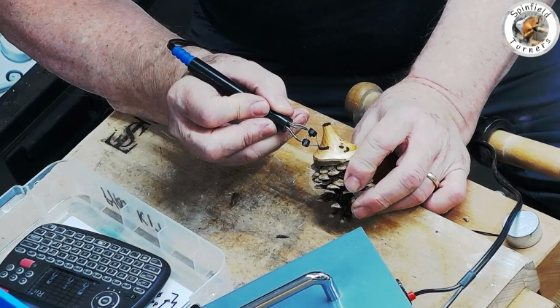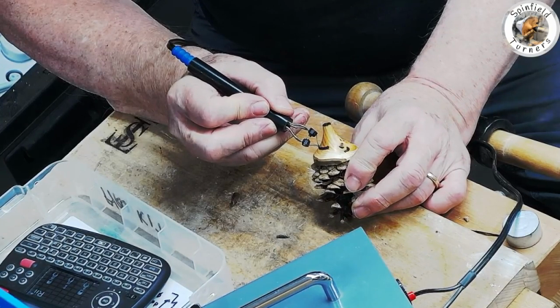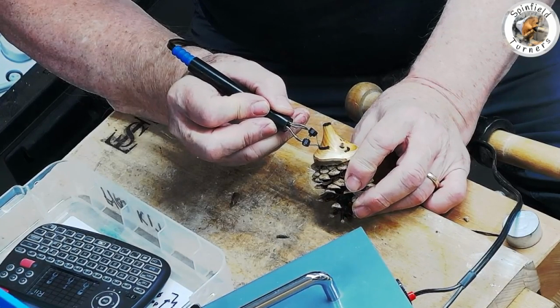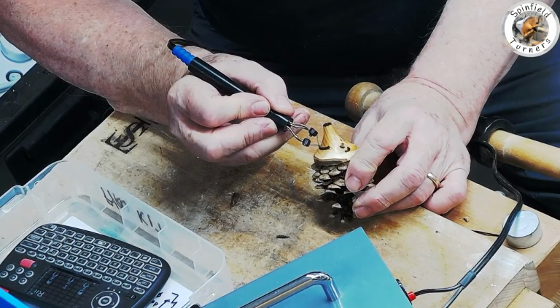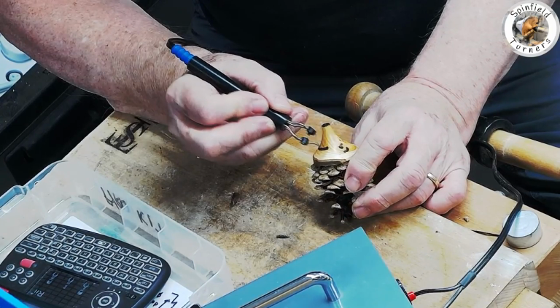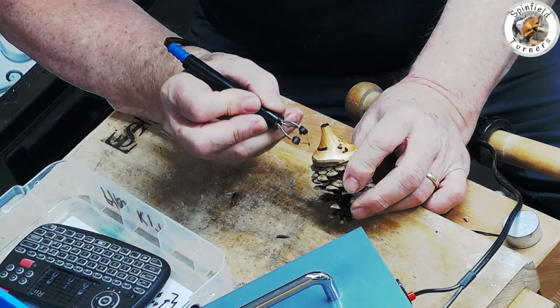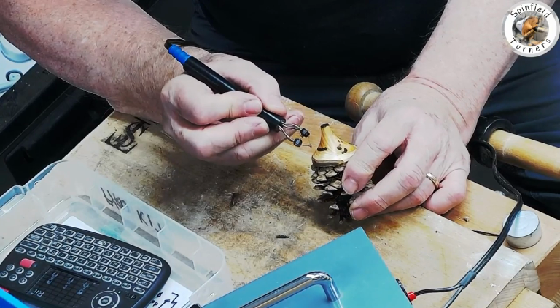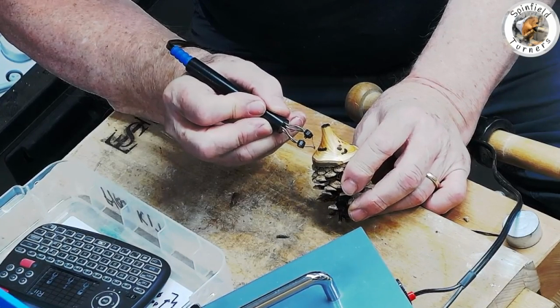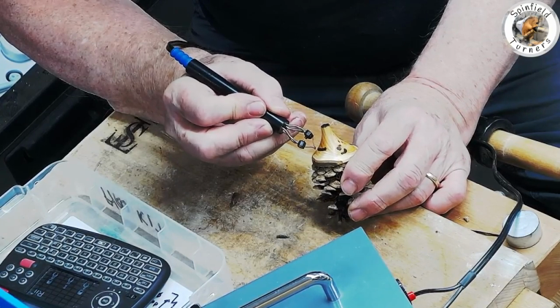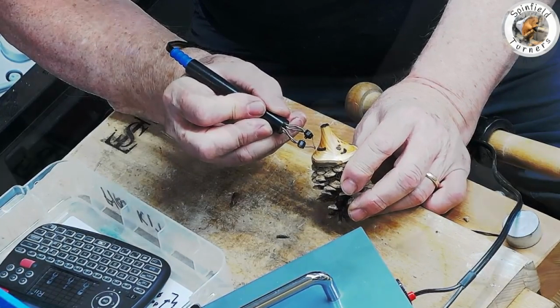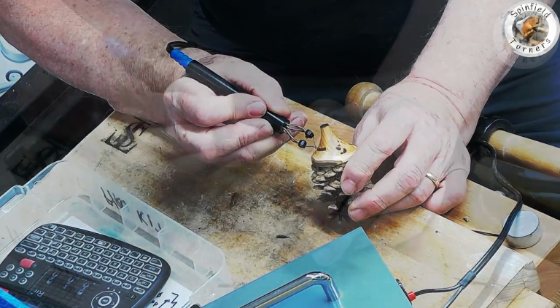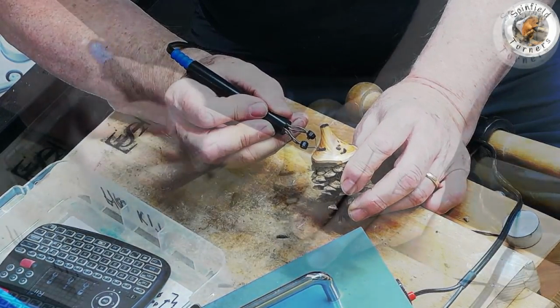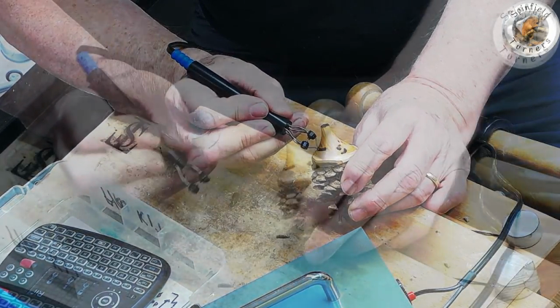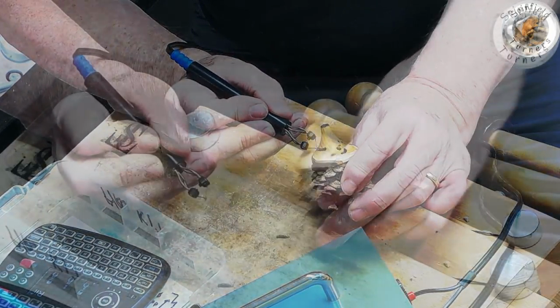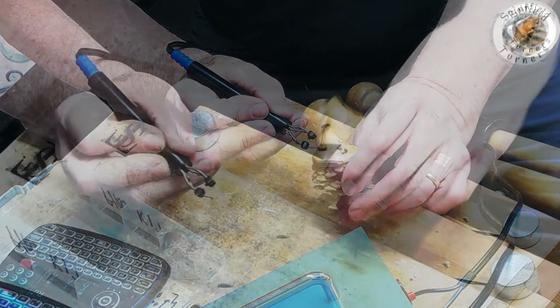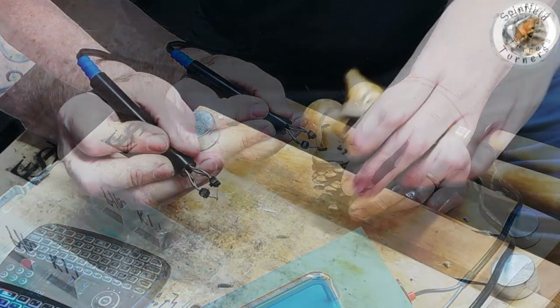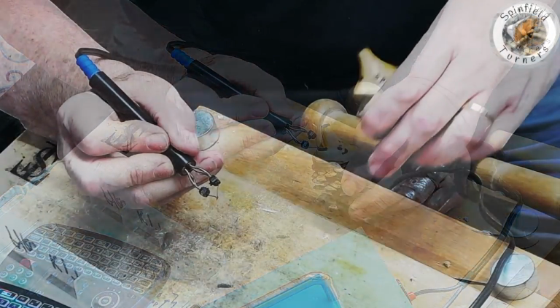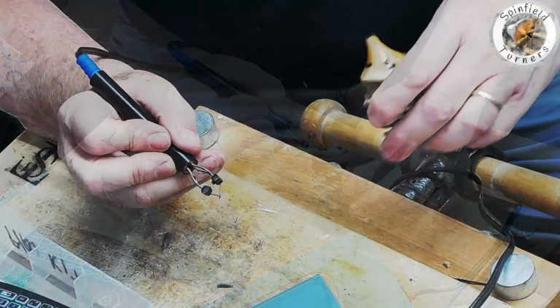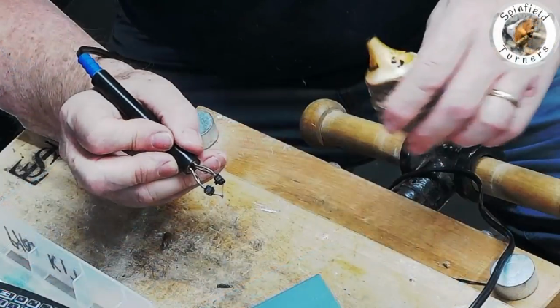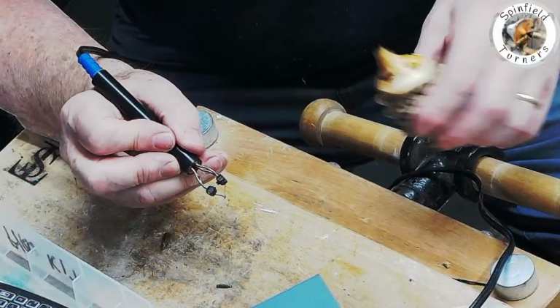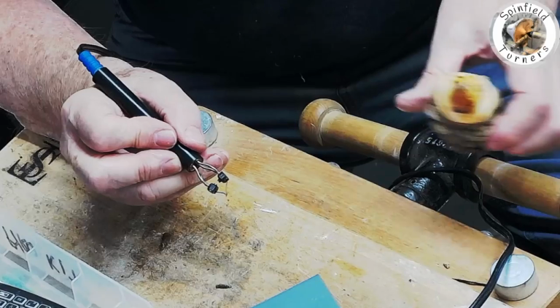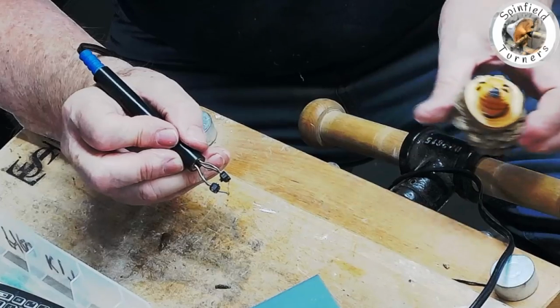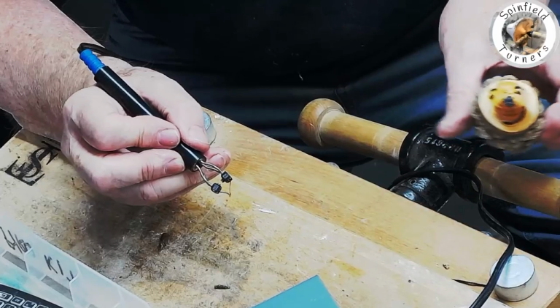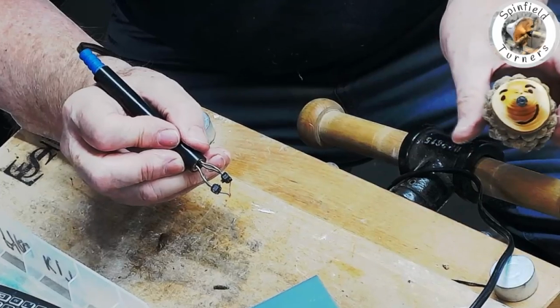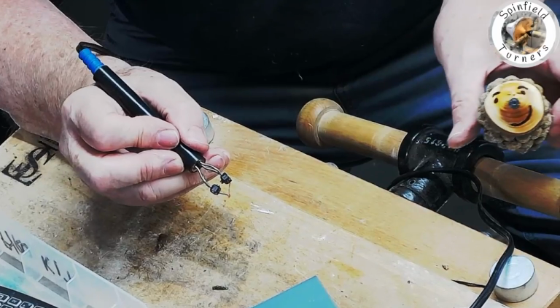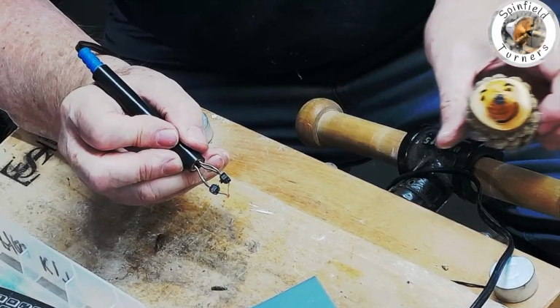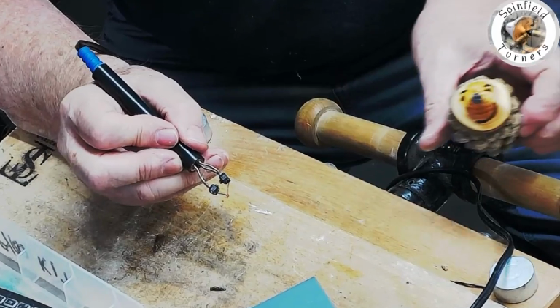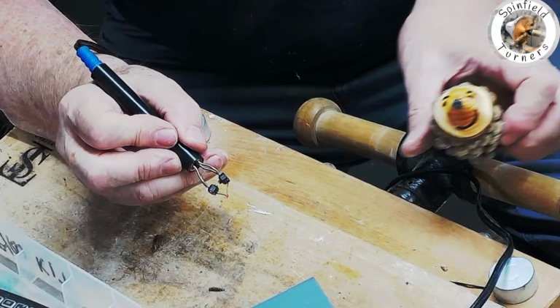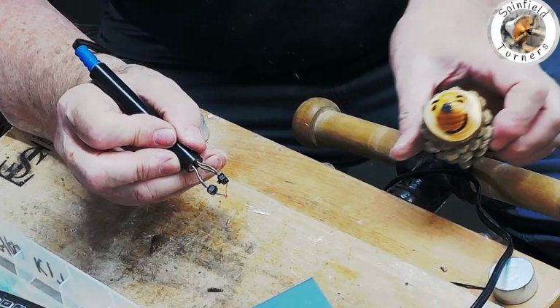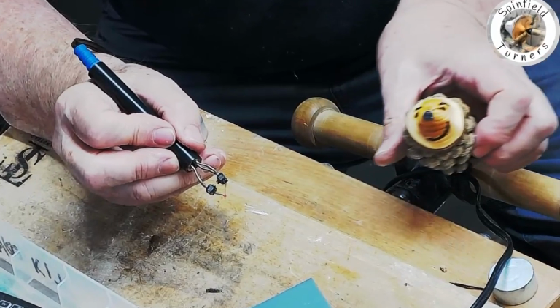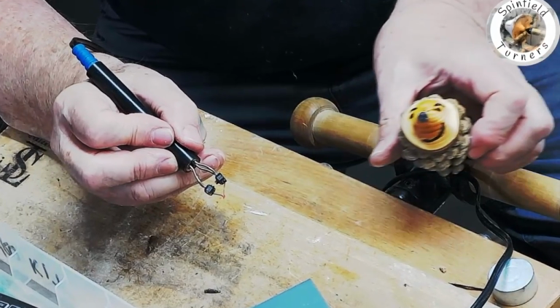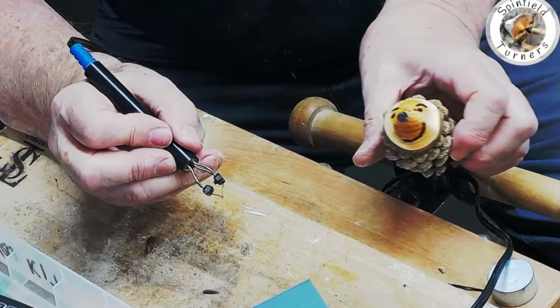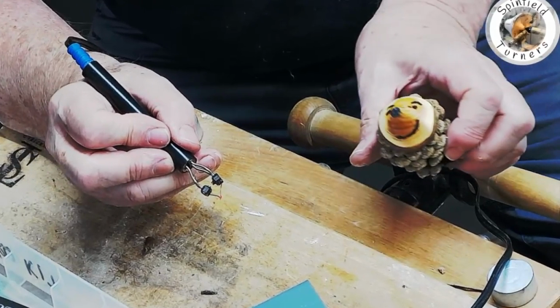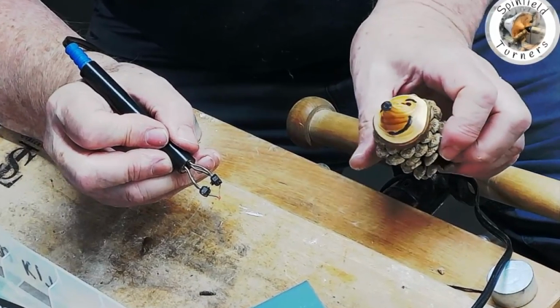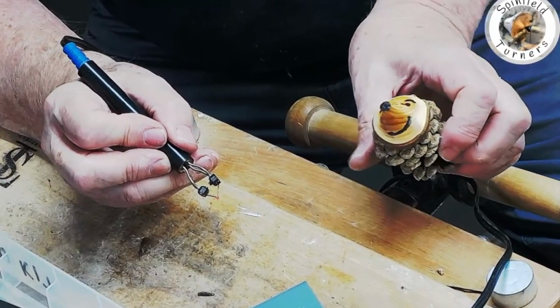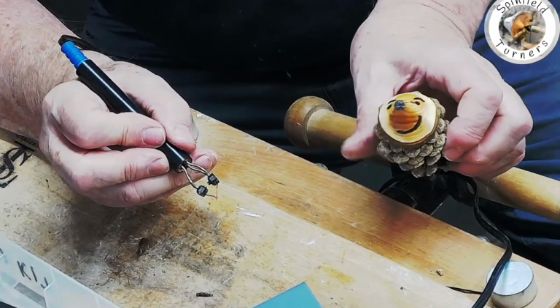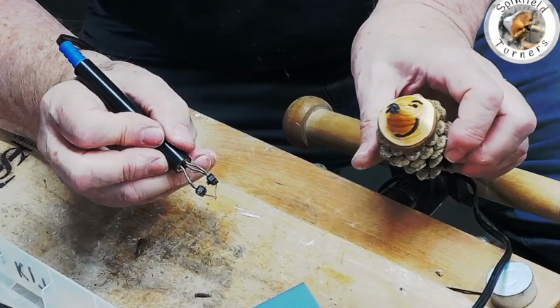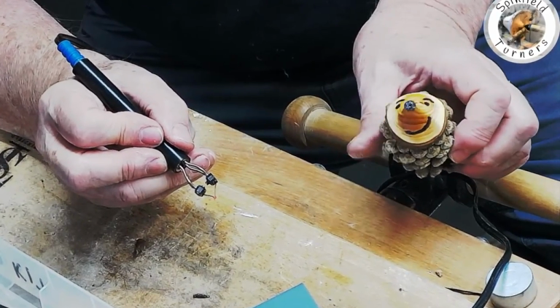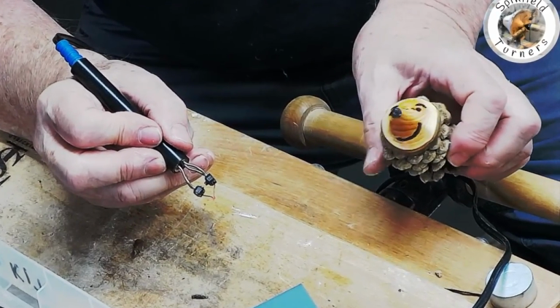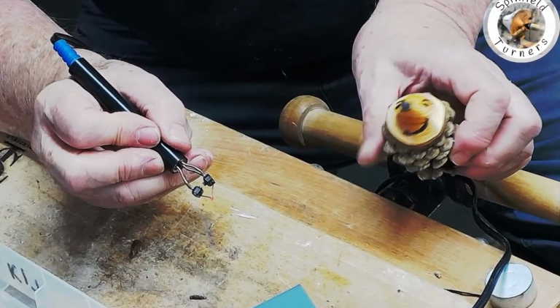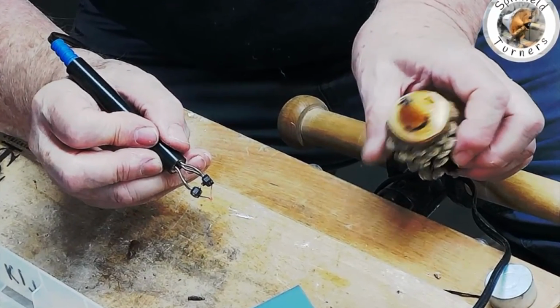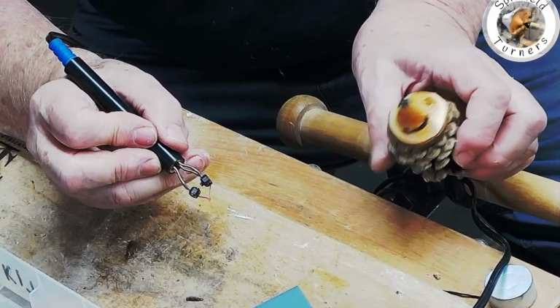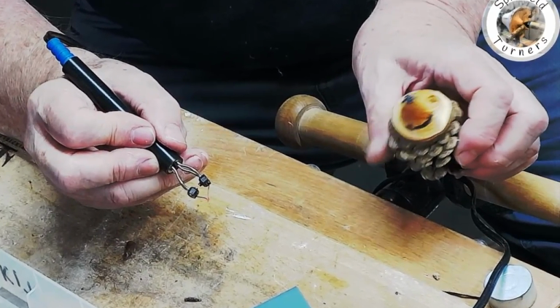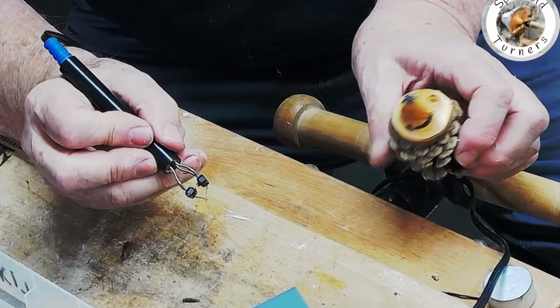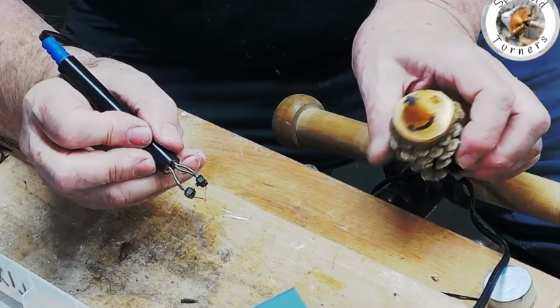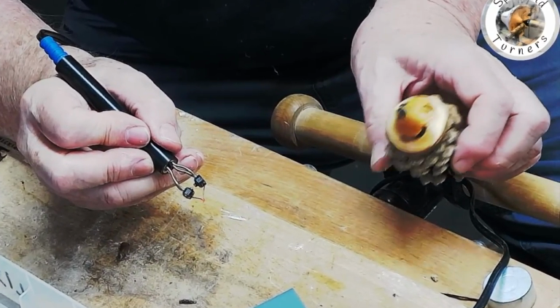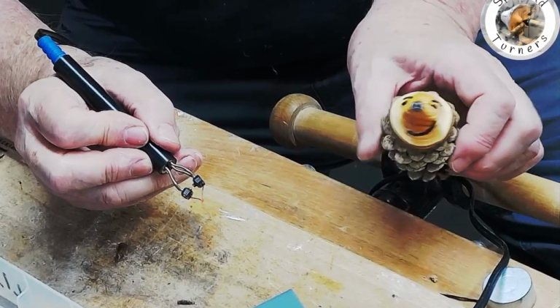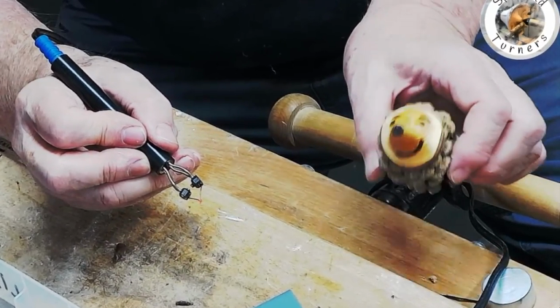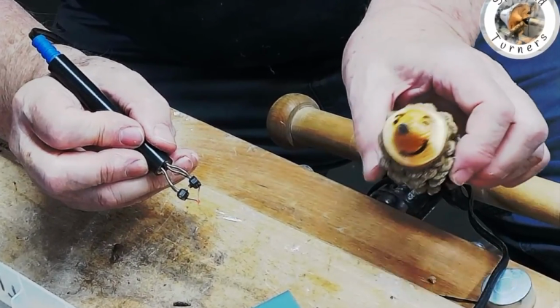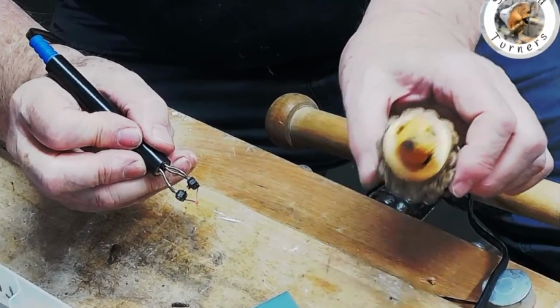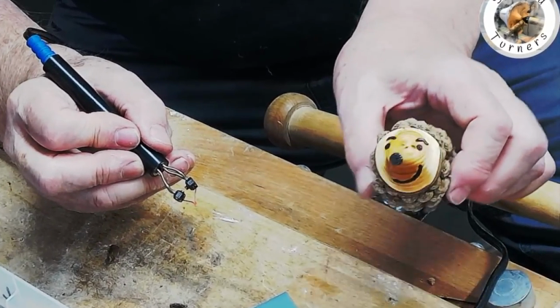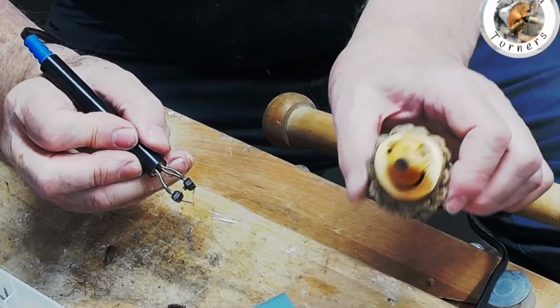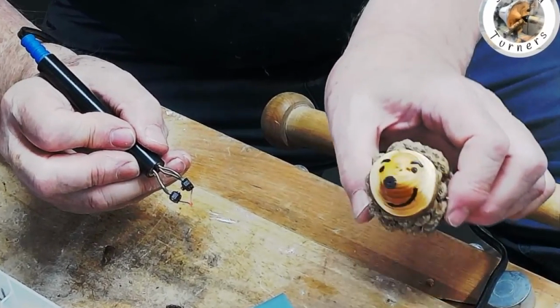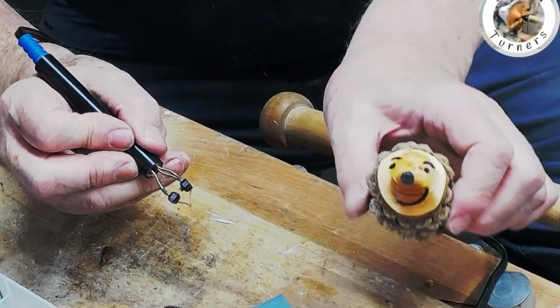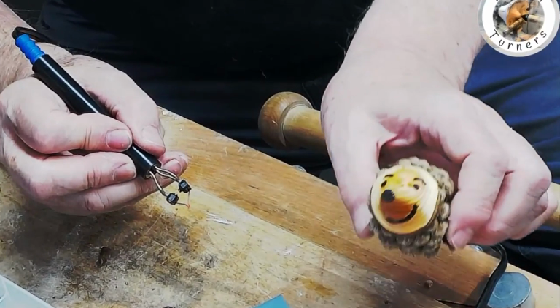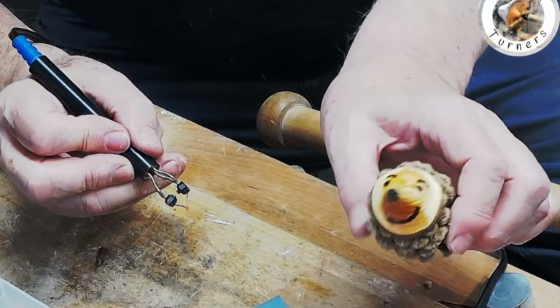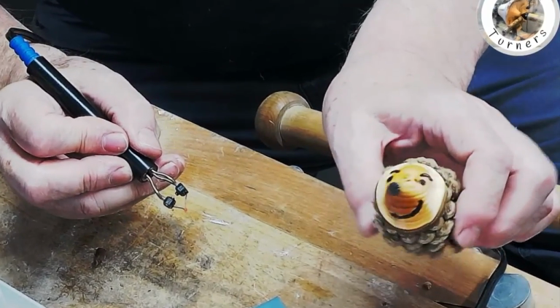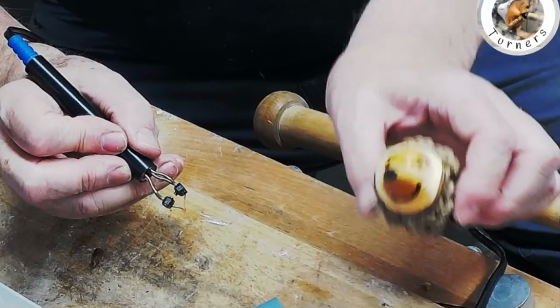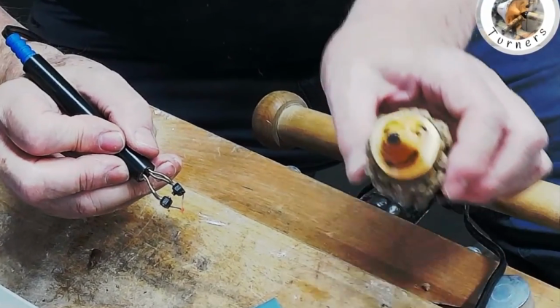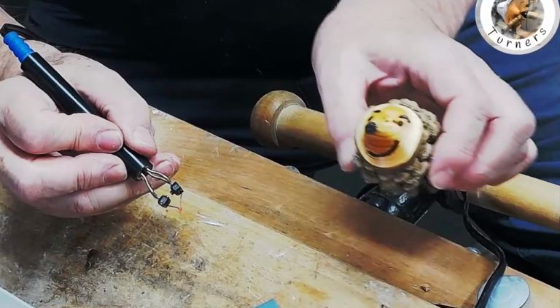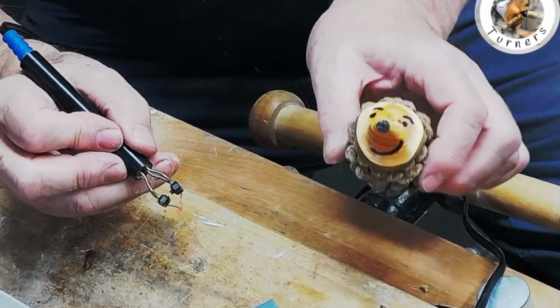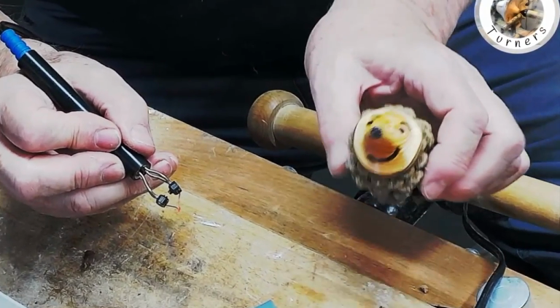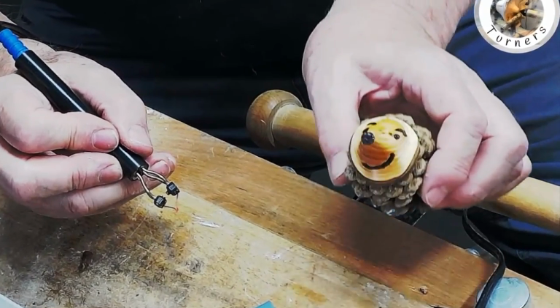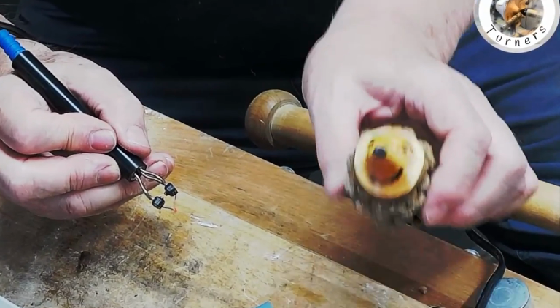And there we have it. Each one is different and the children love them and so do the adults.